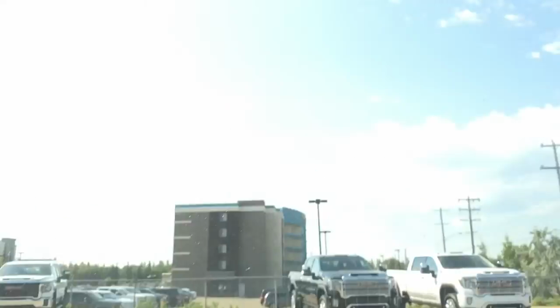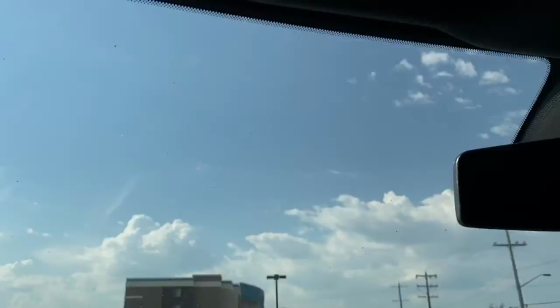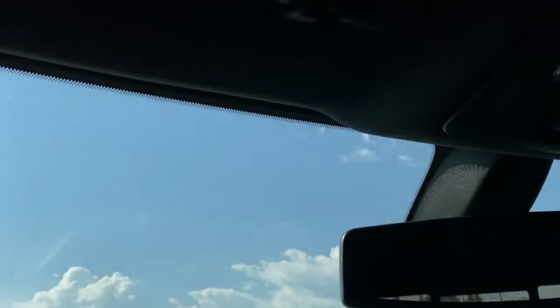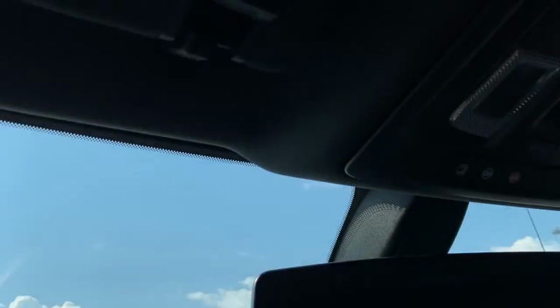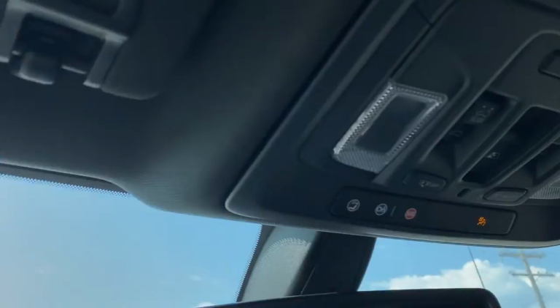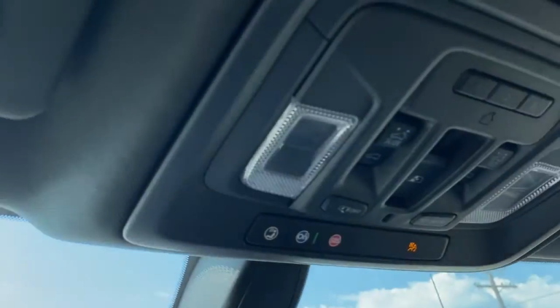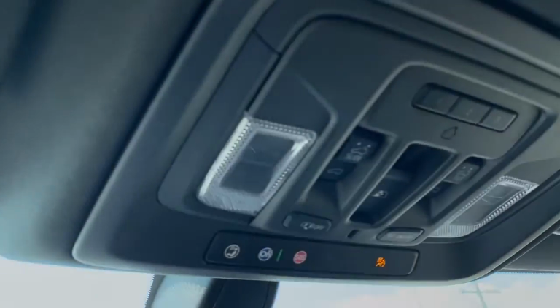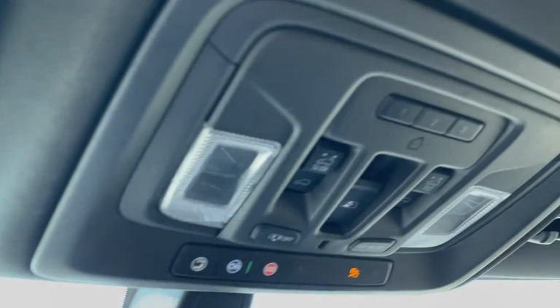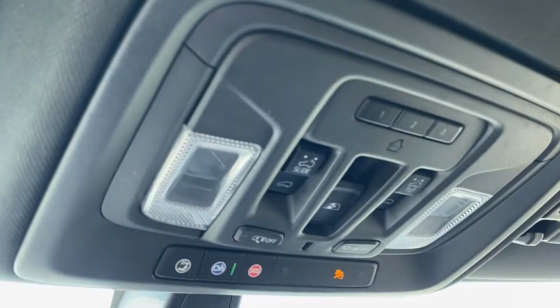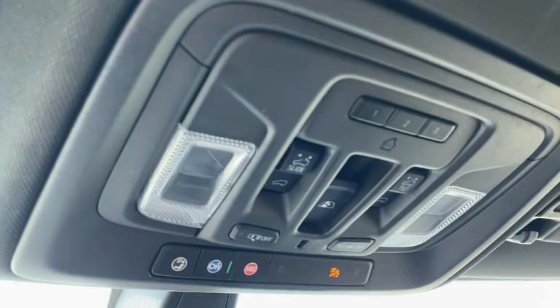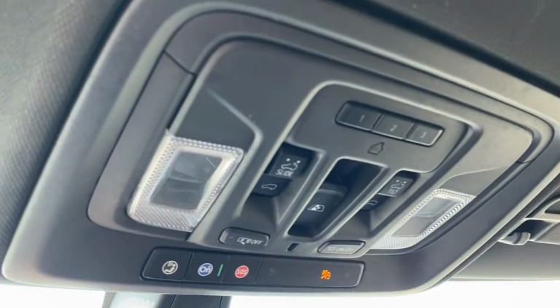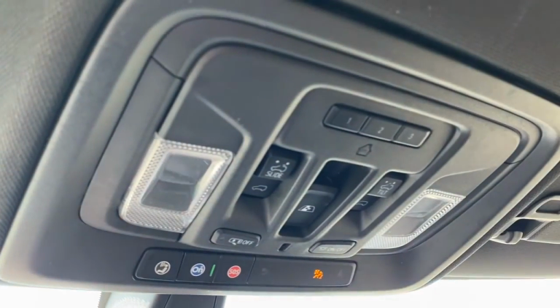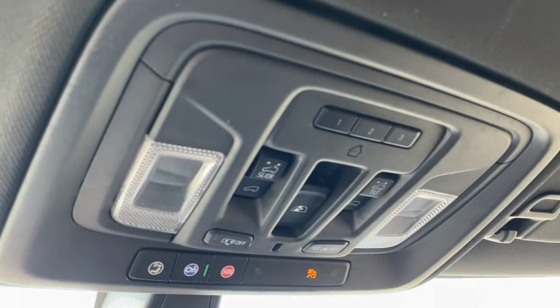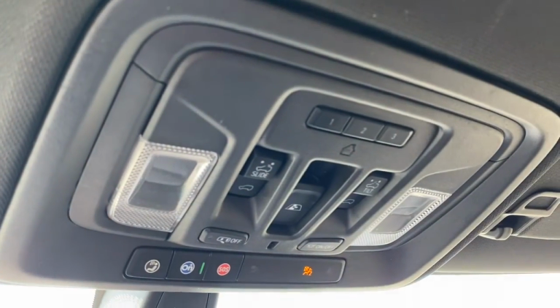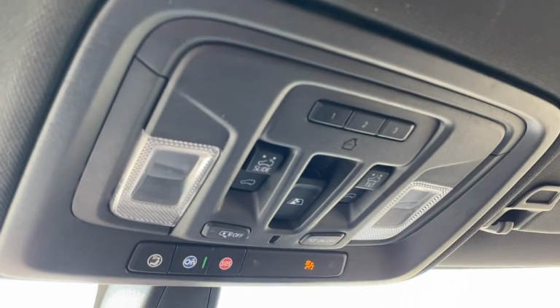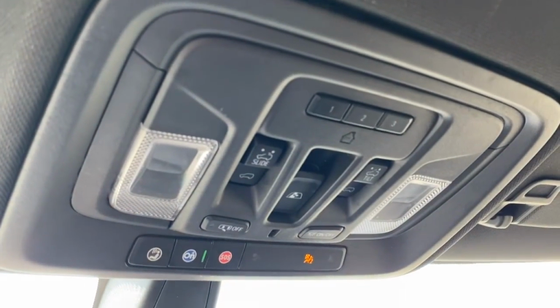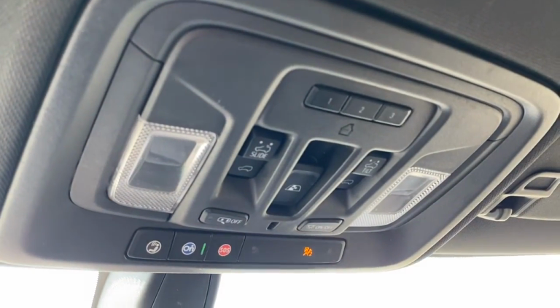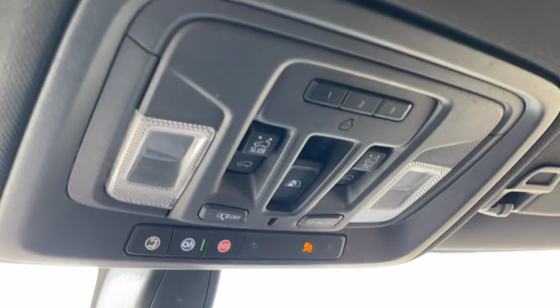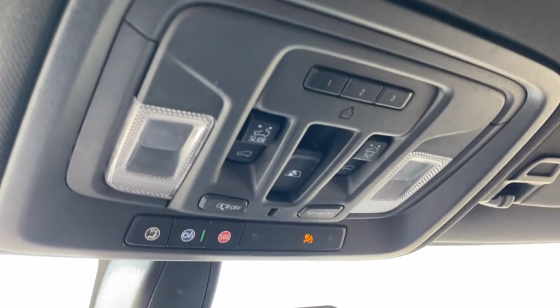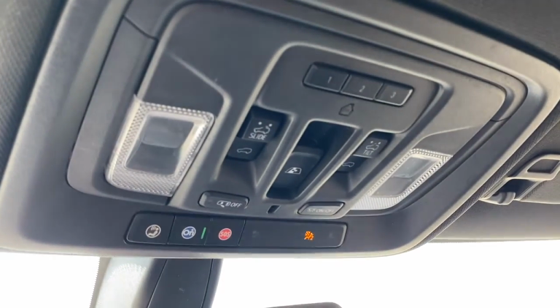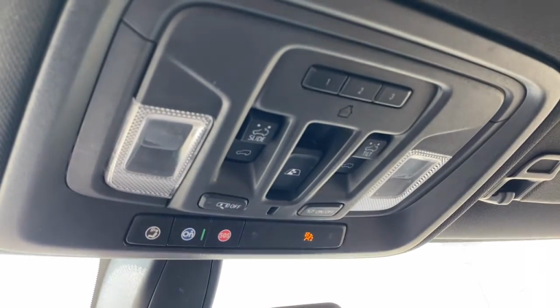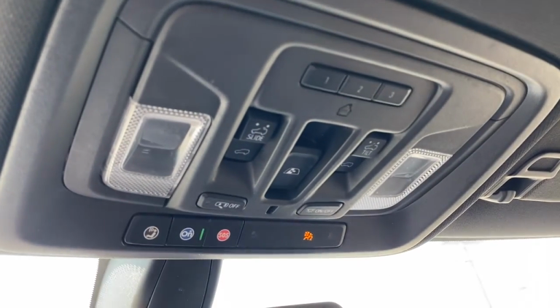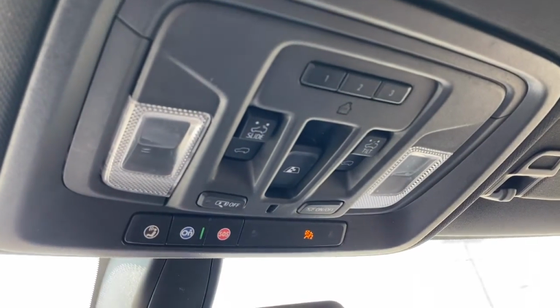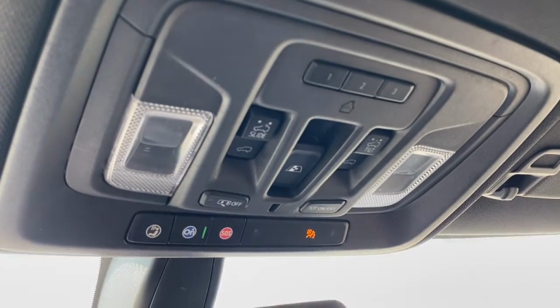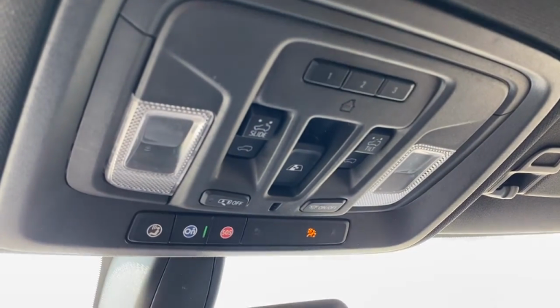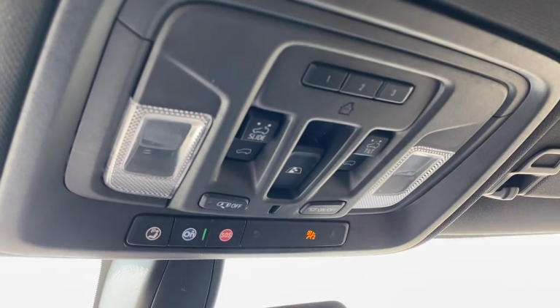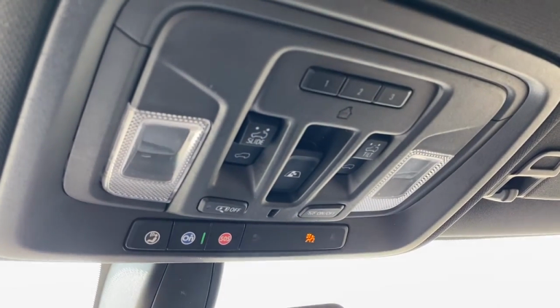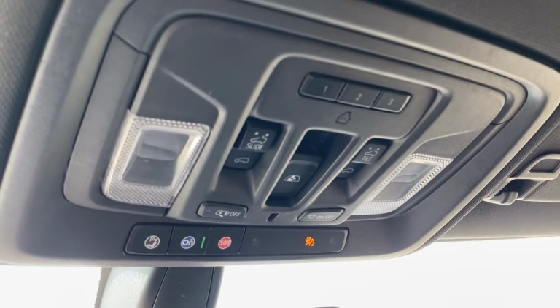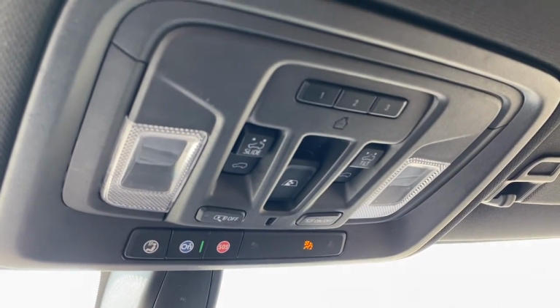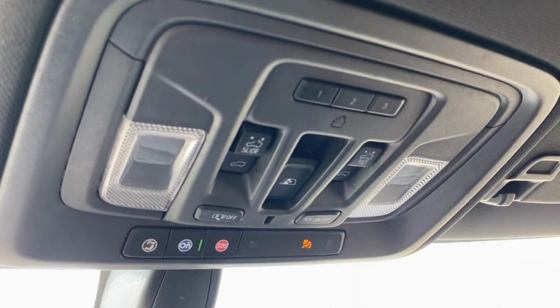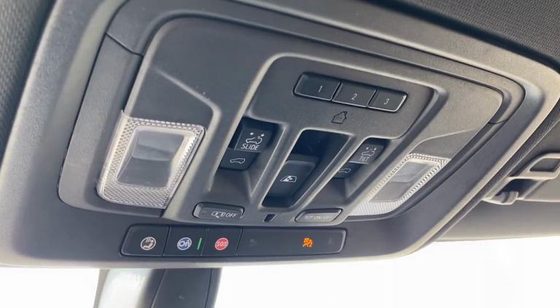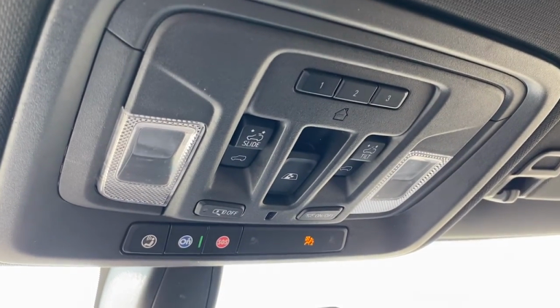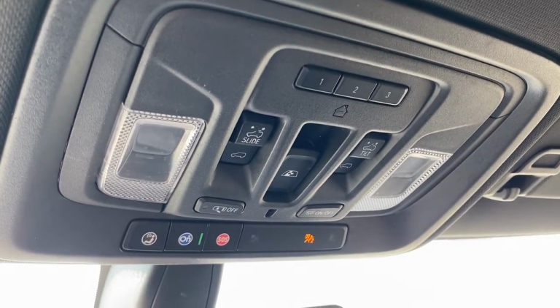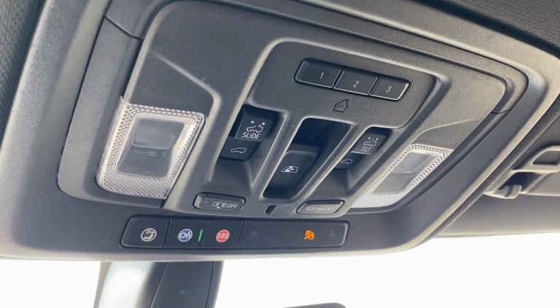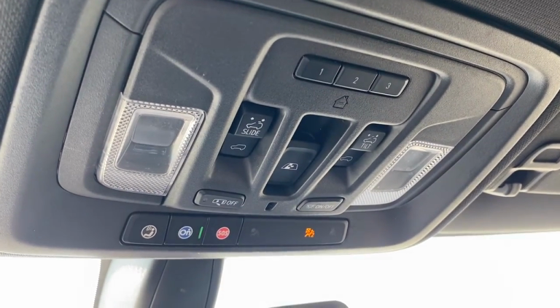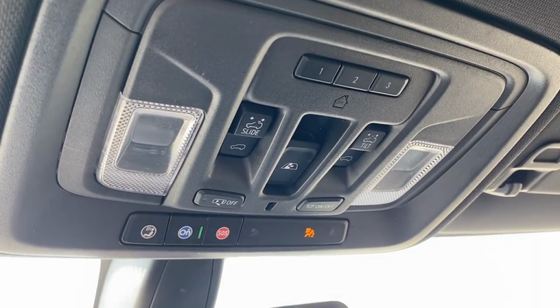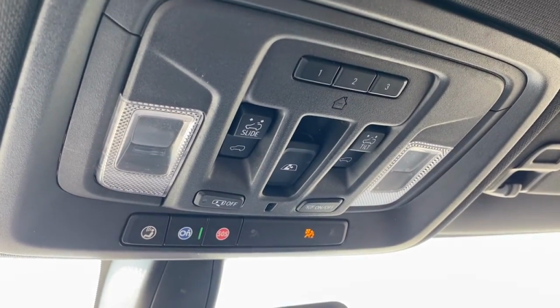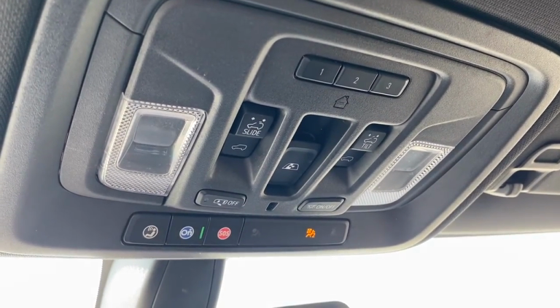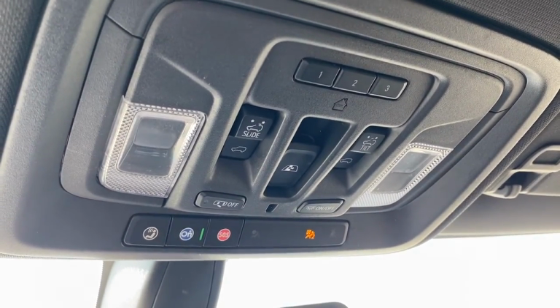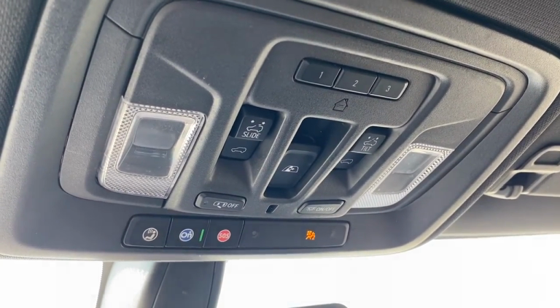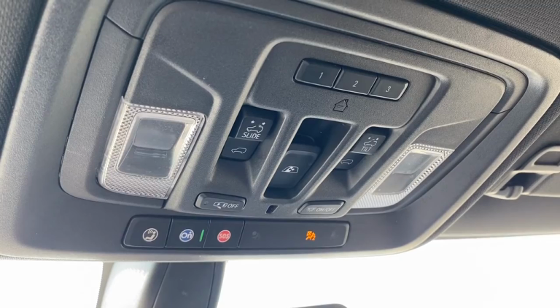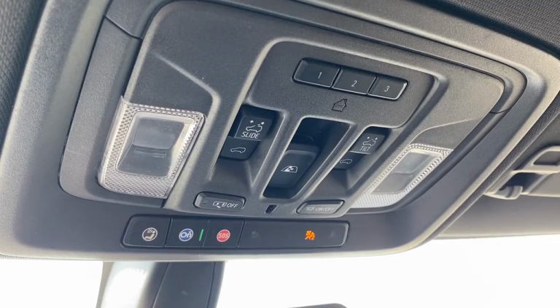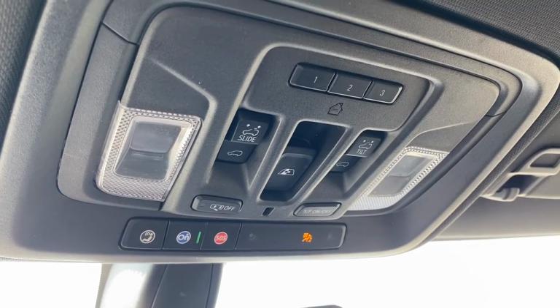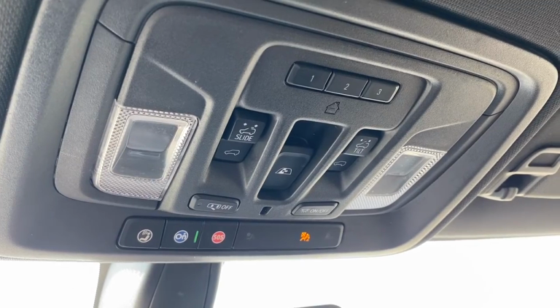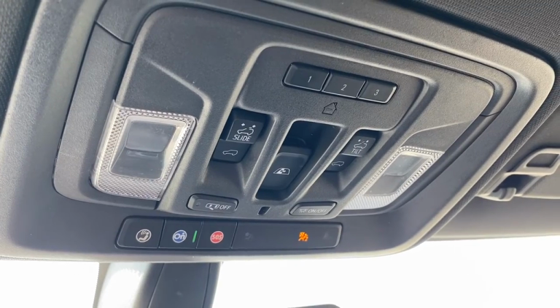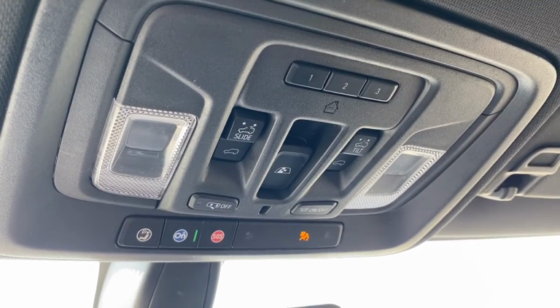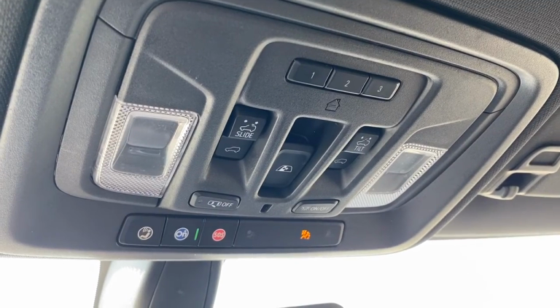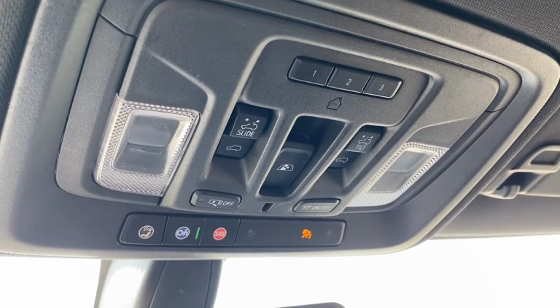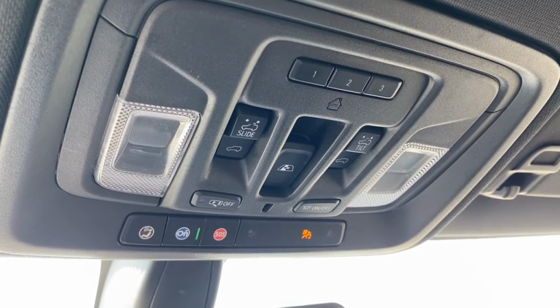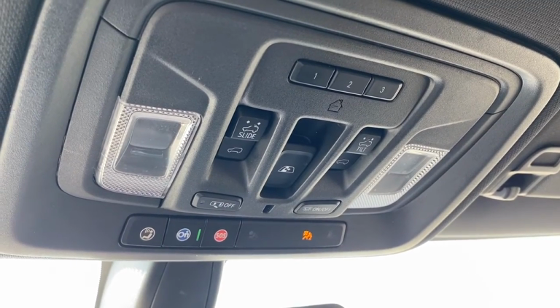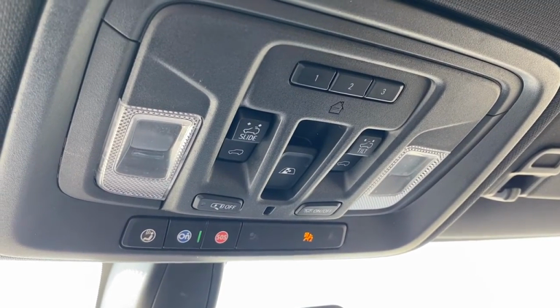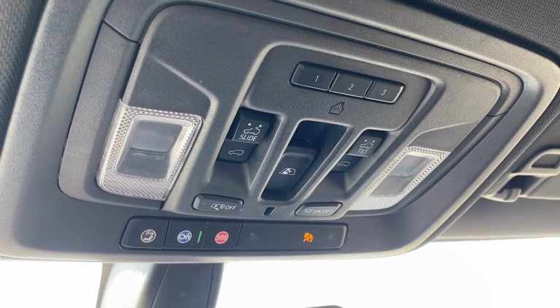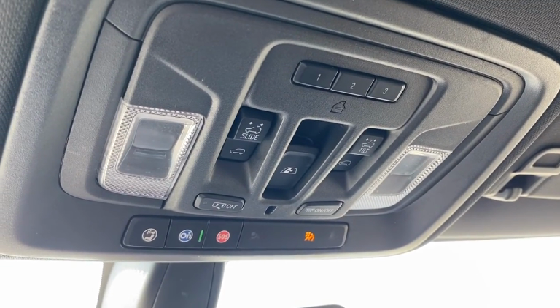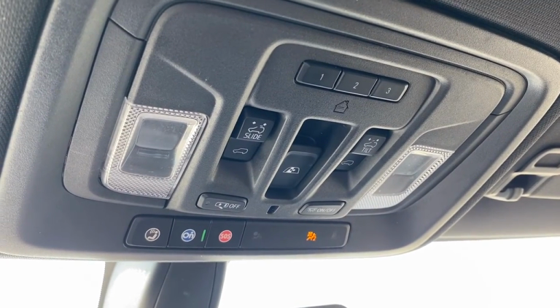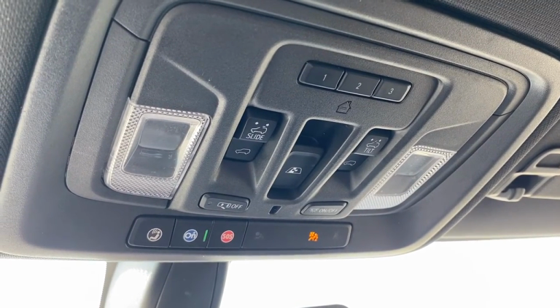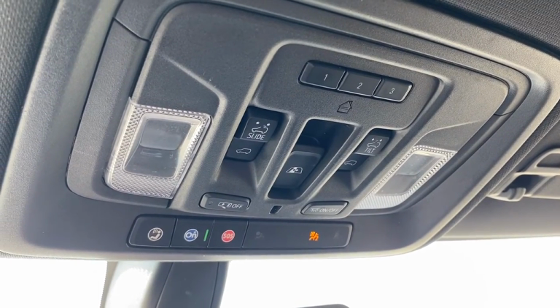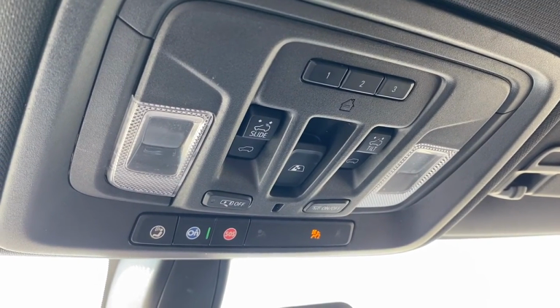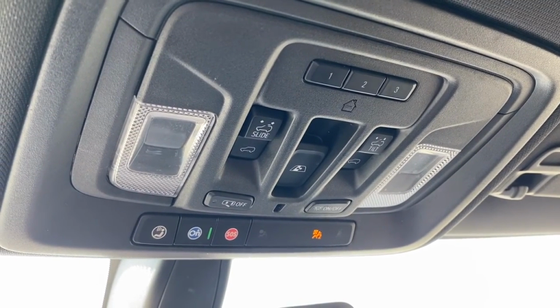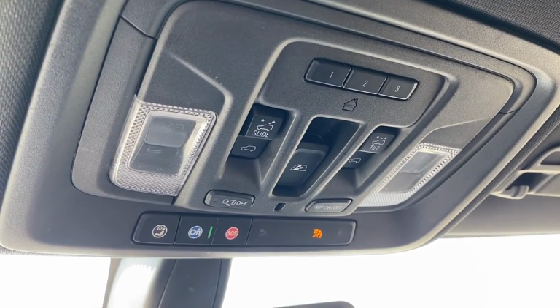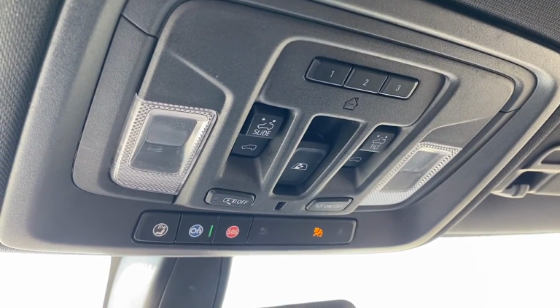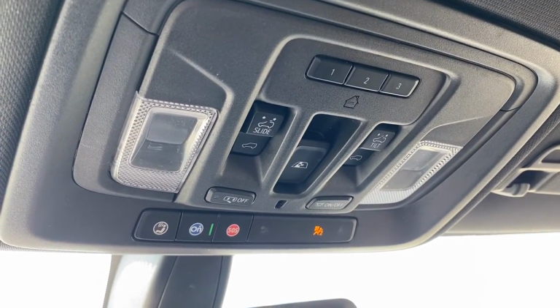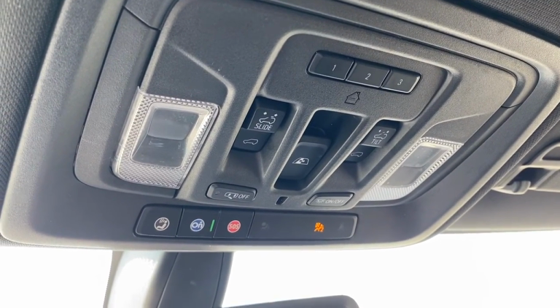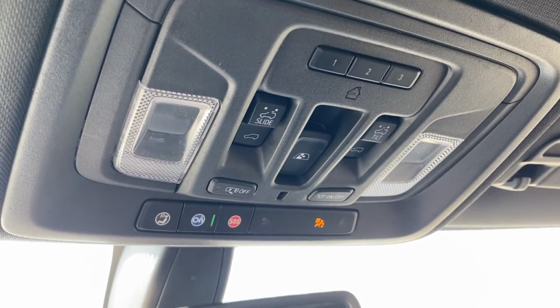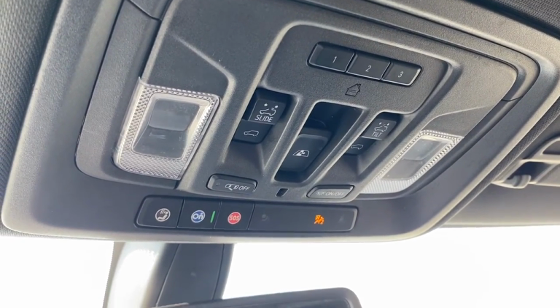Overhead, we have the programmable garage door opener, power sunroof buttons, rear window slider, and OnStar.